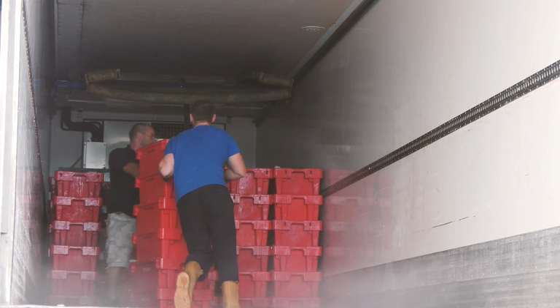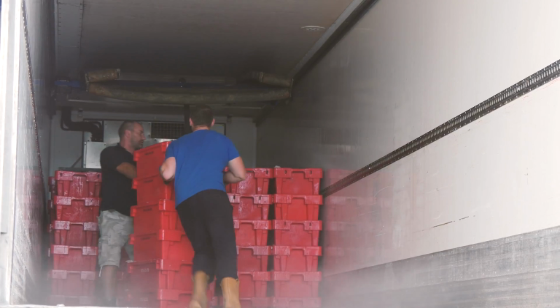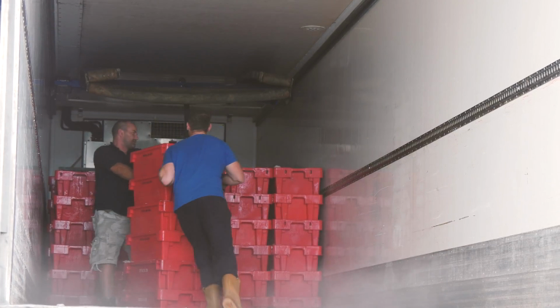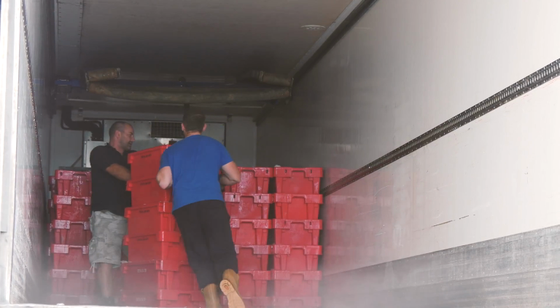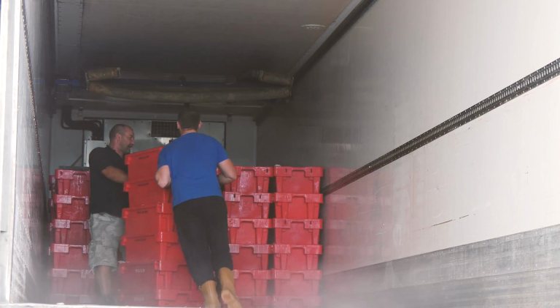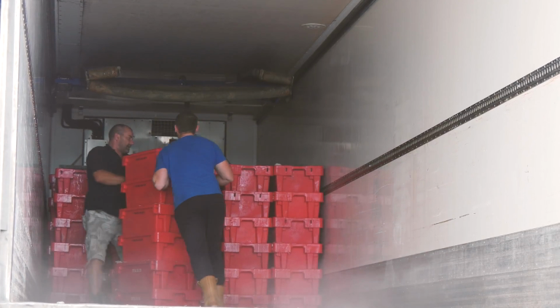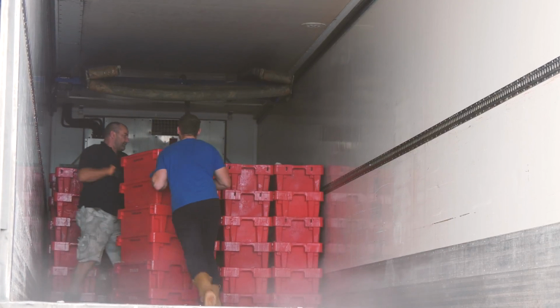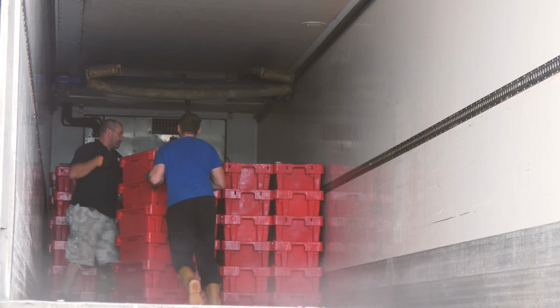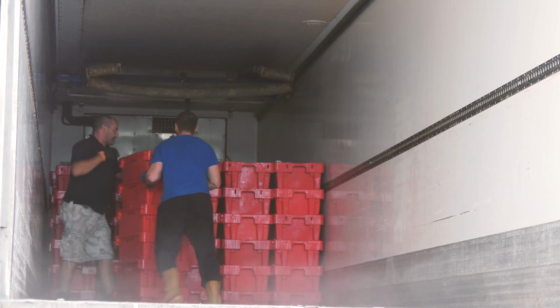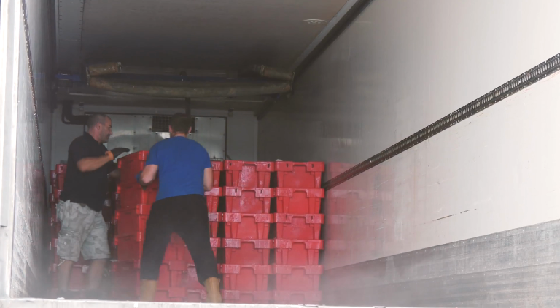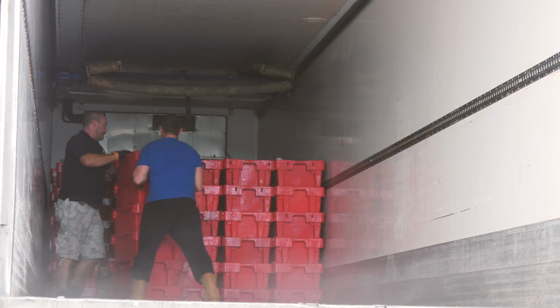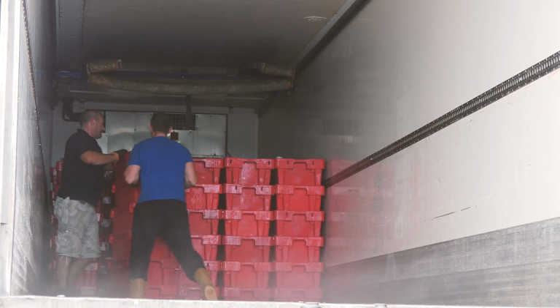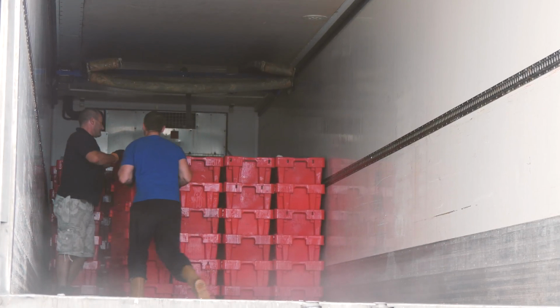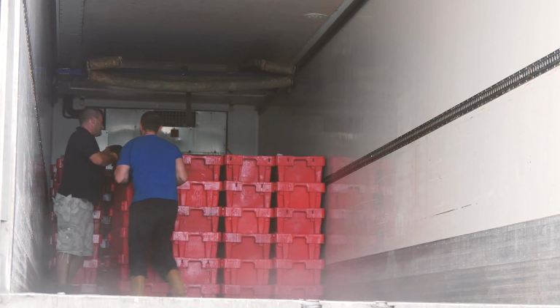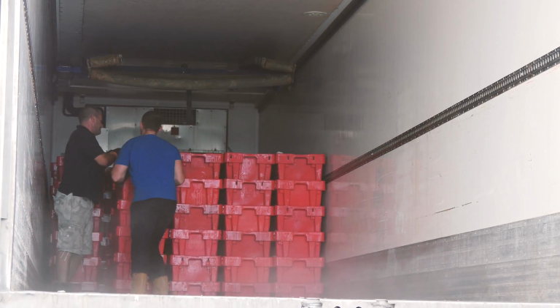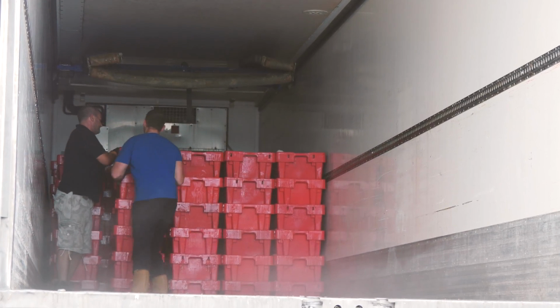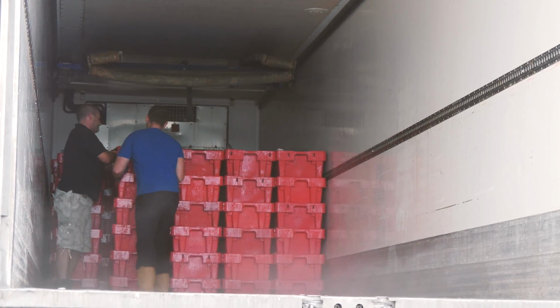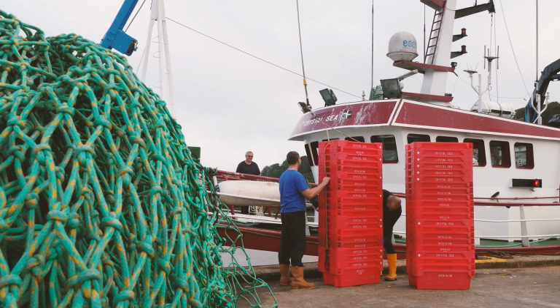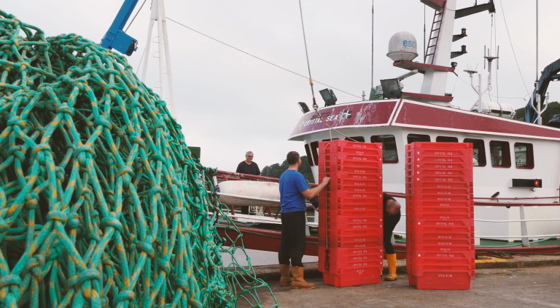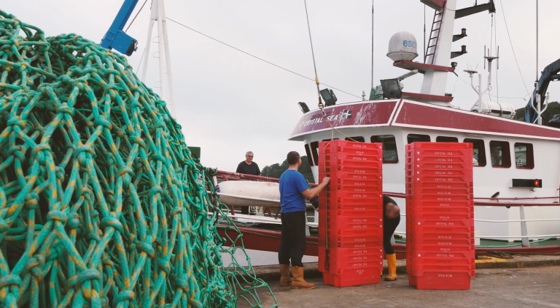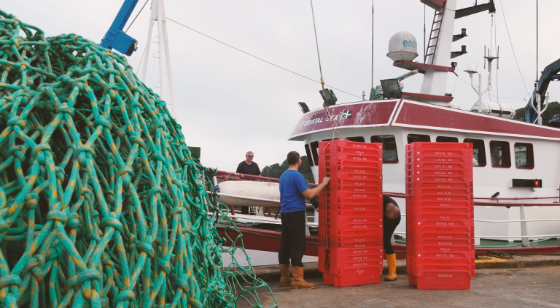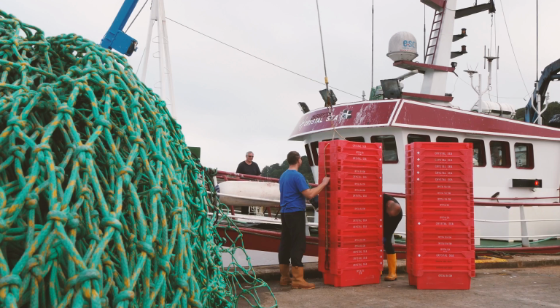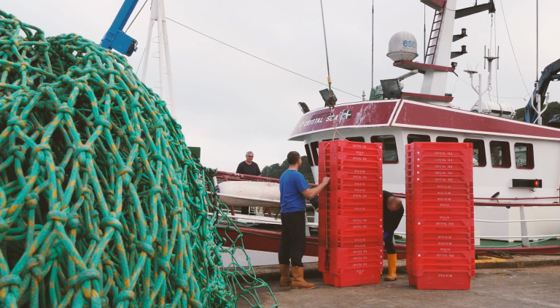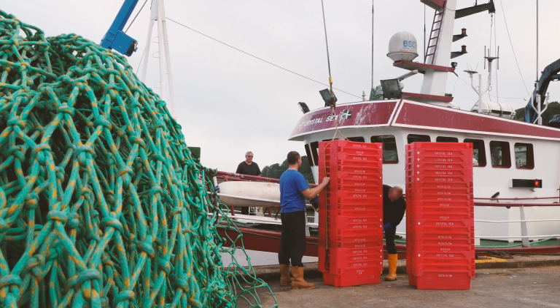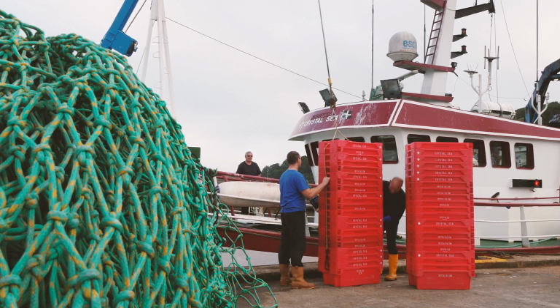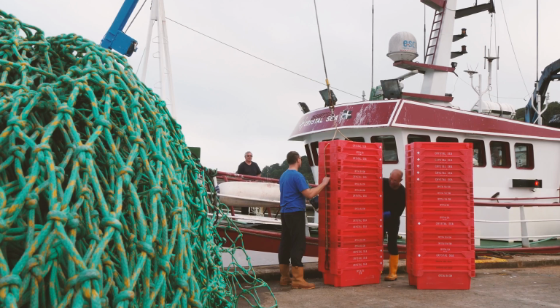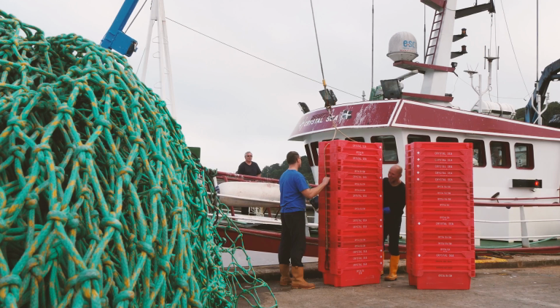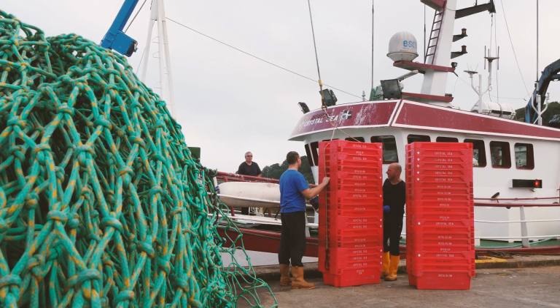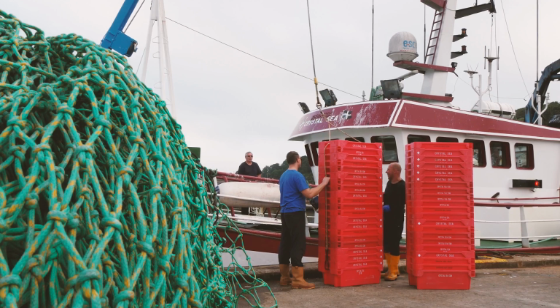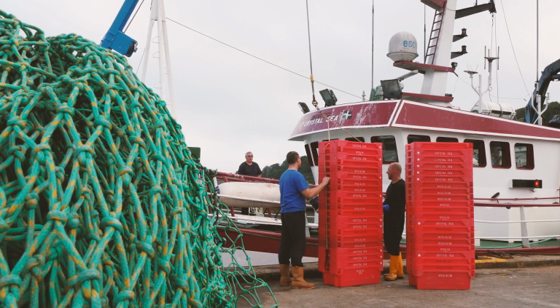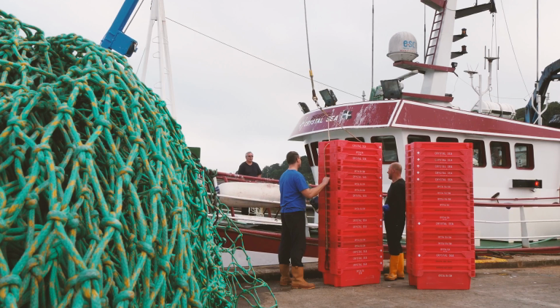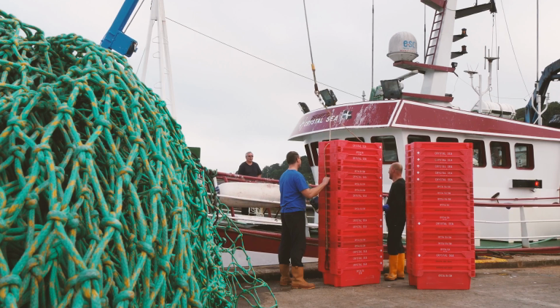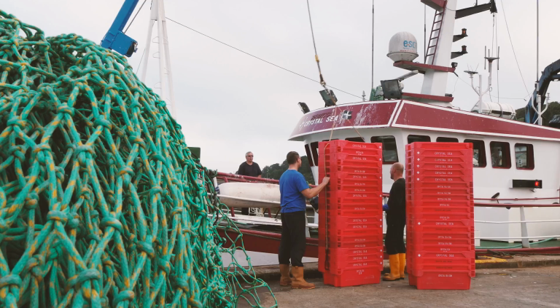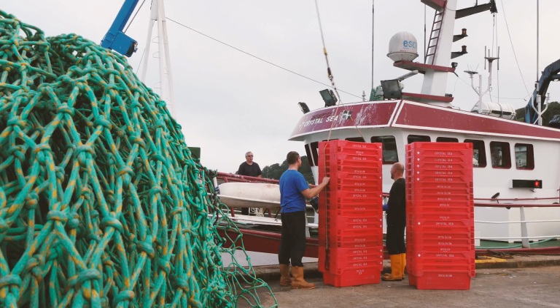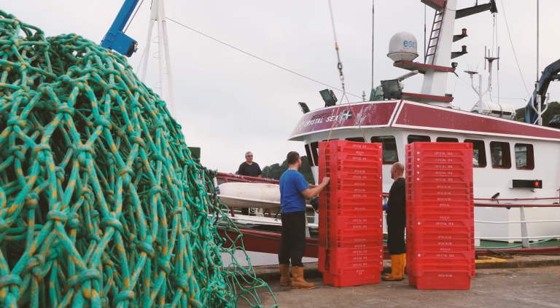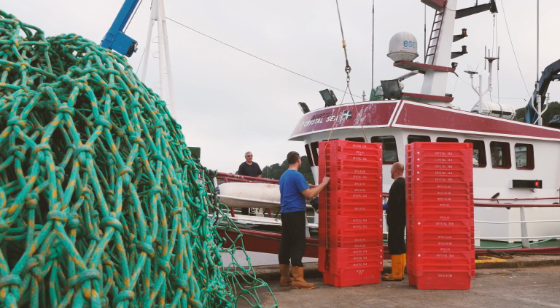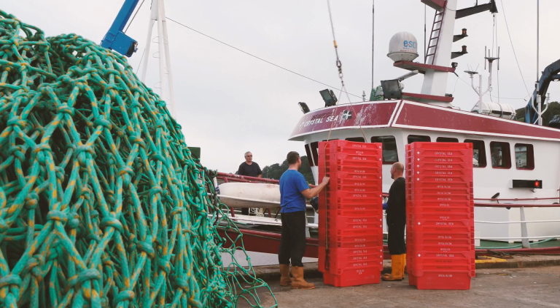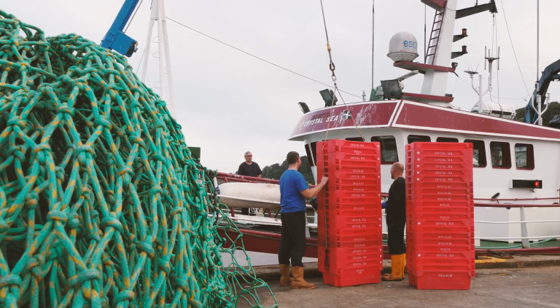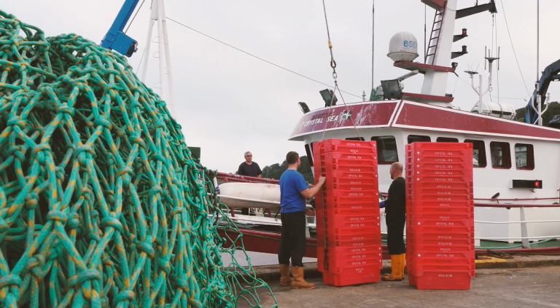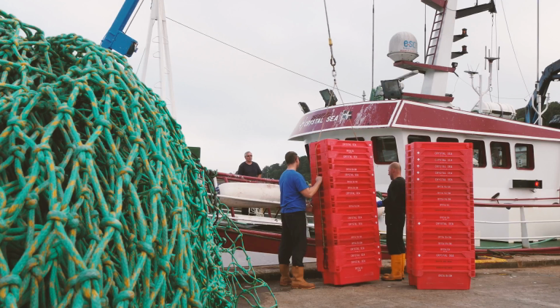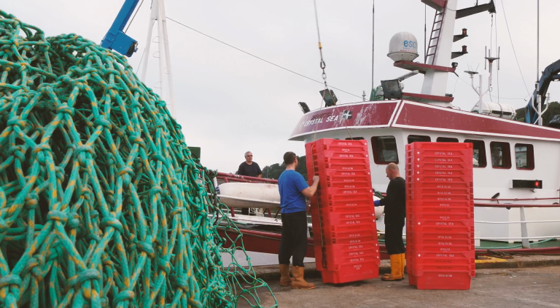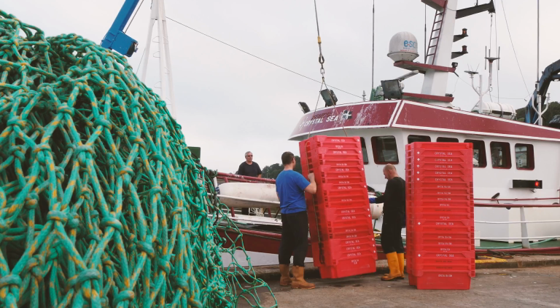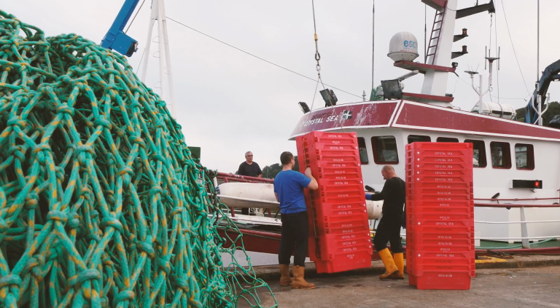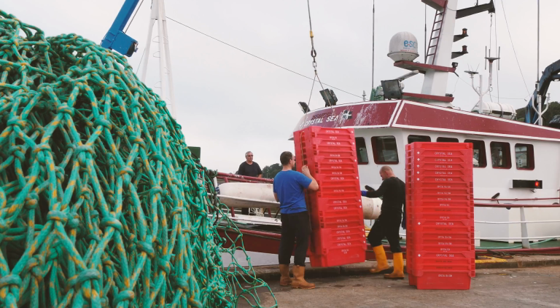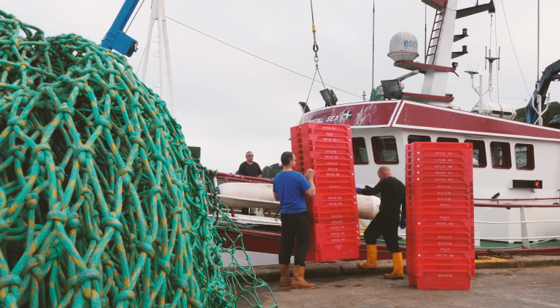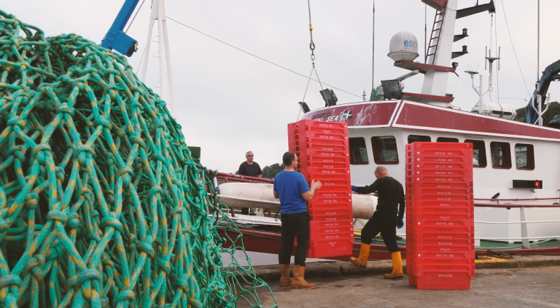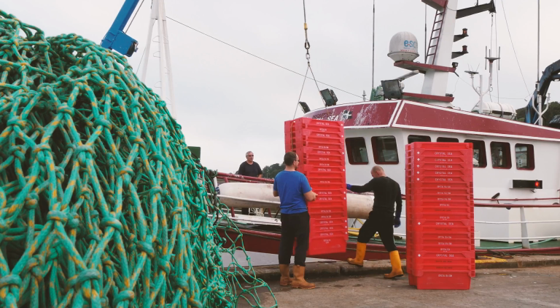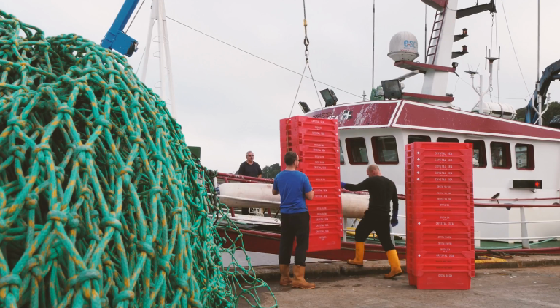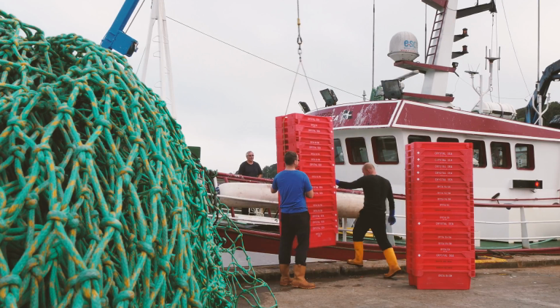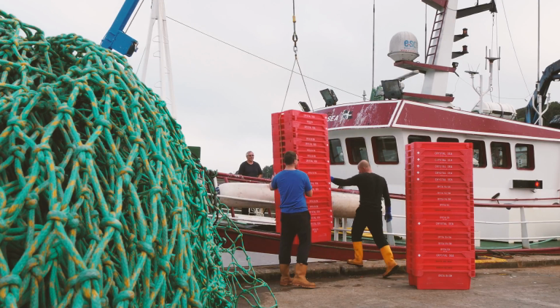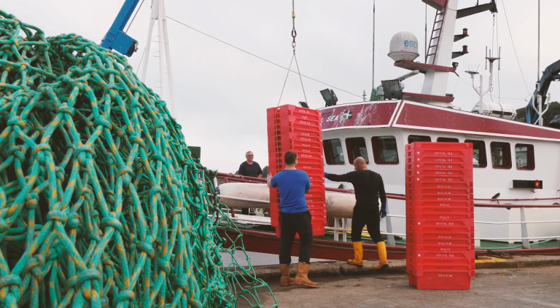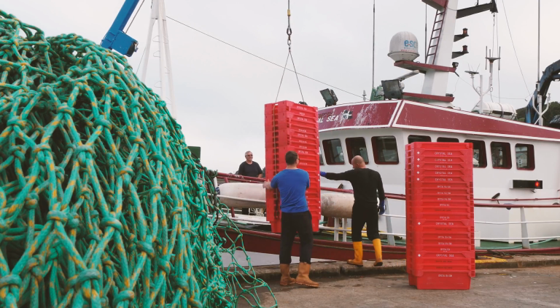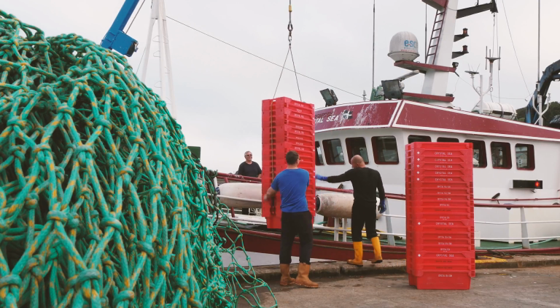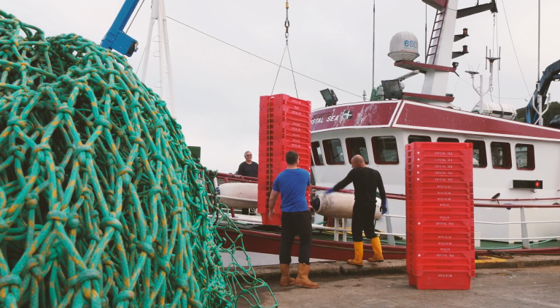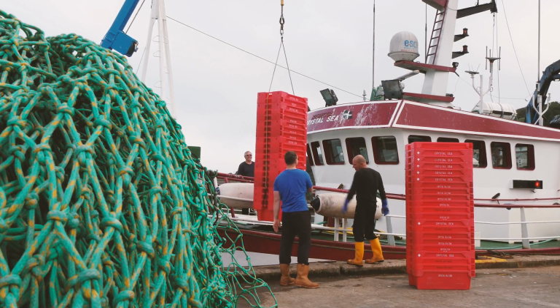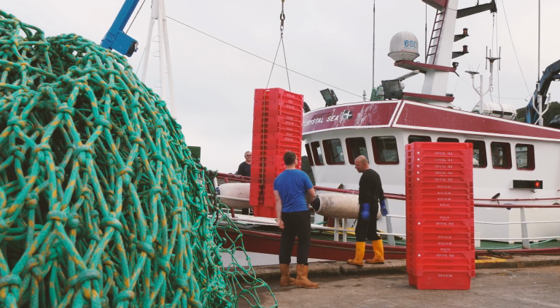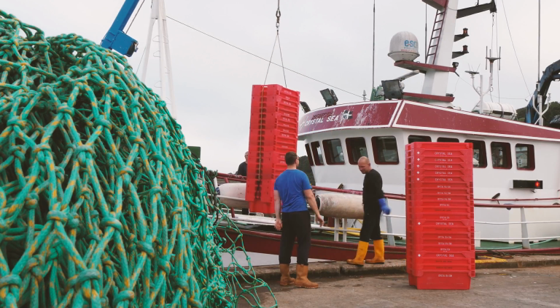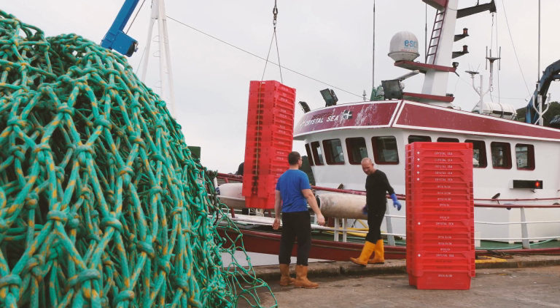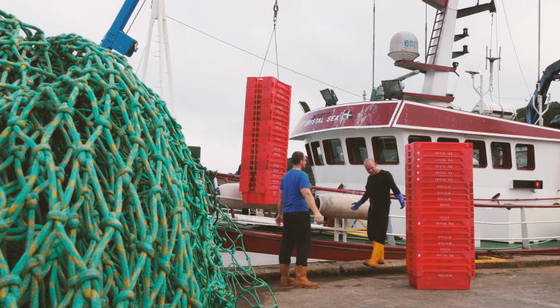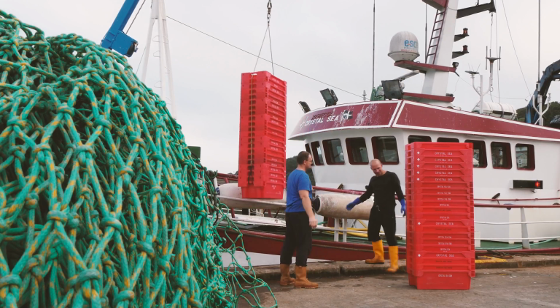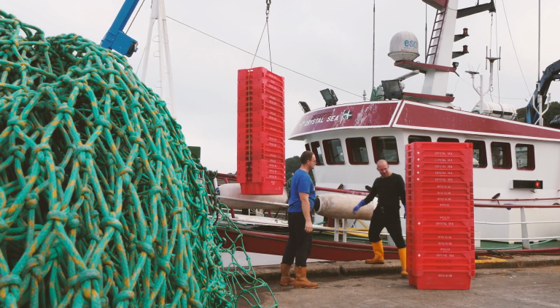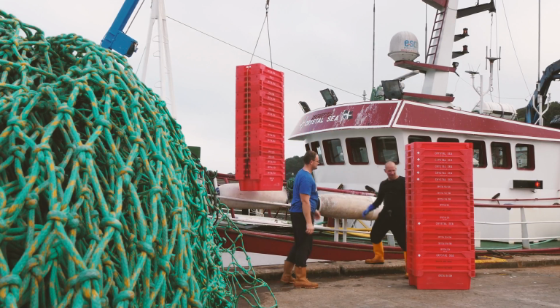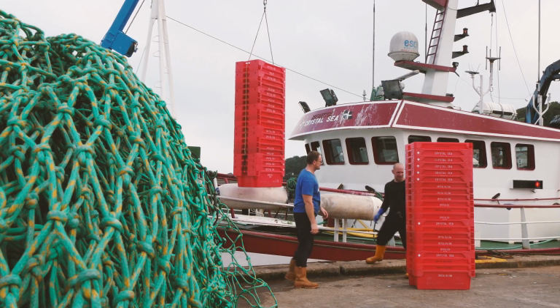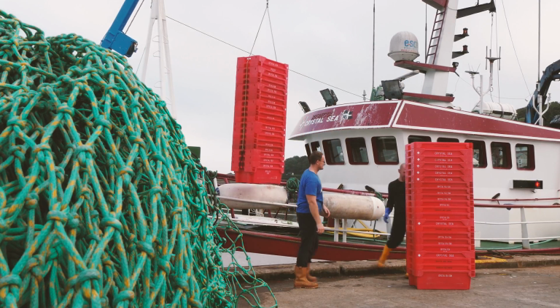Once all of the fish has been unloaded from the boat, the fish is sold at an auction and then transported all over the country and overseas.